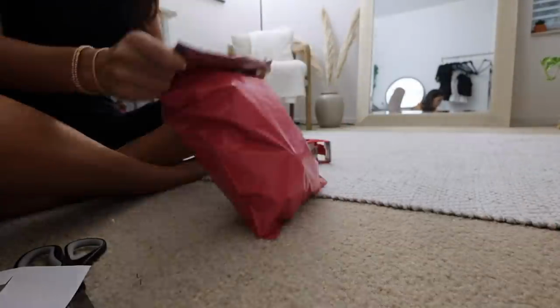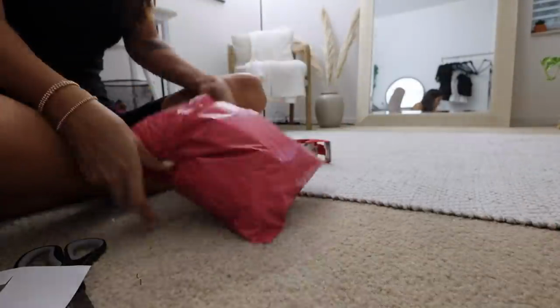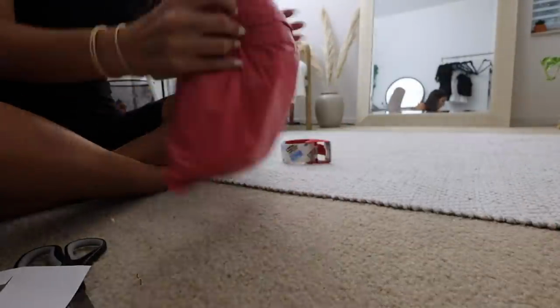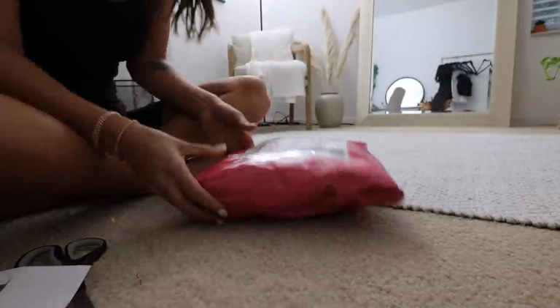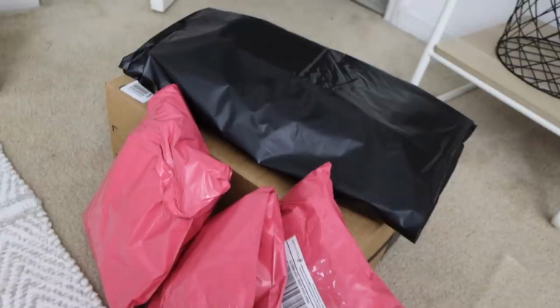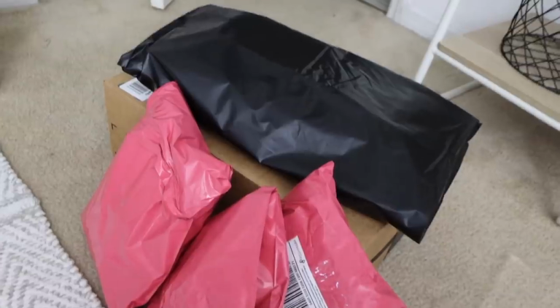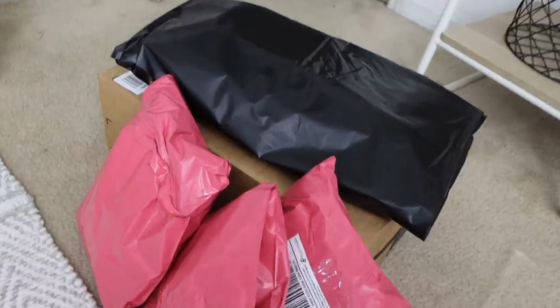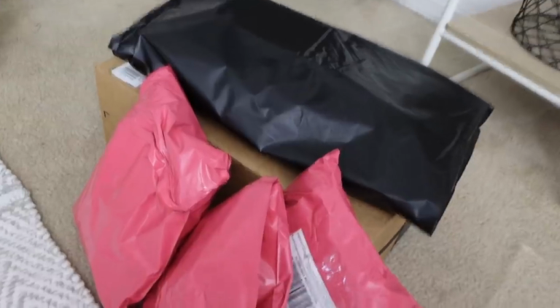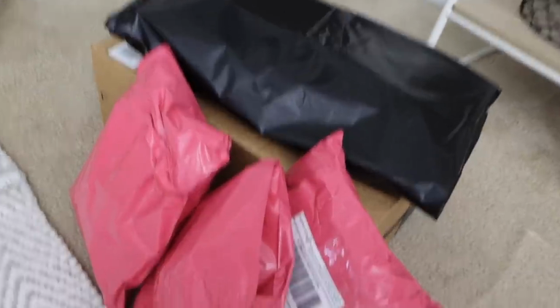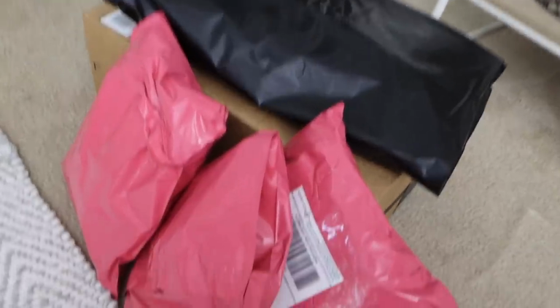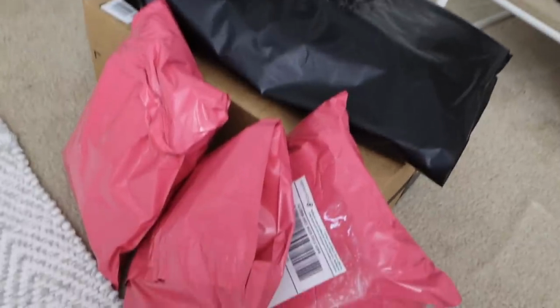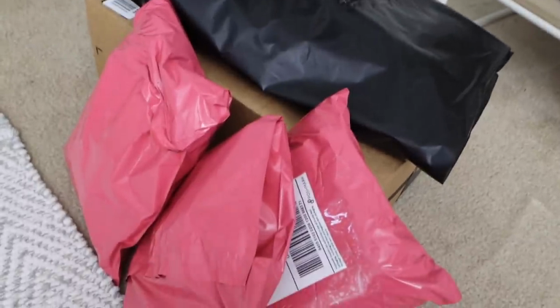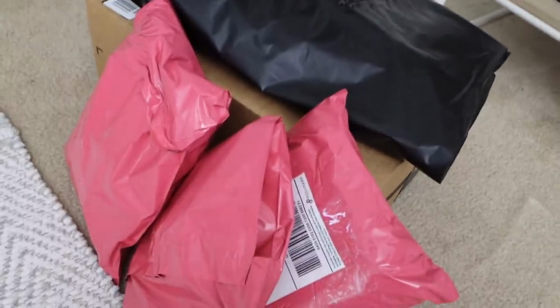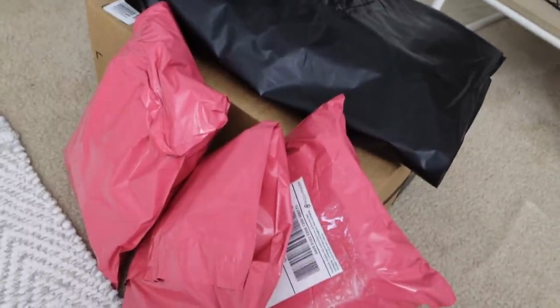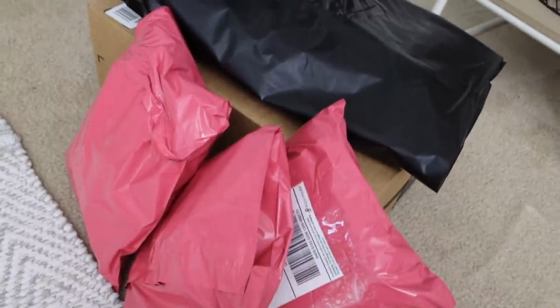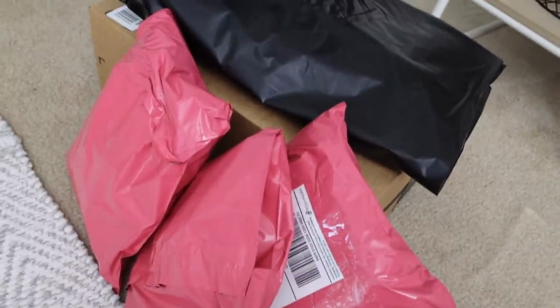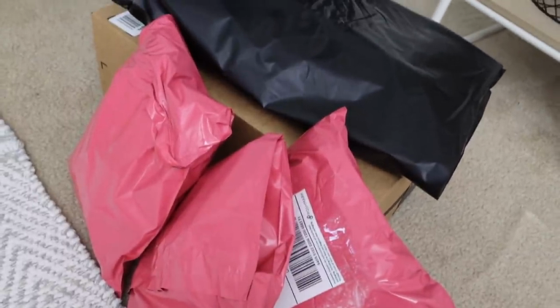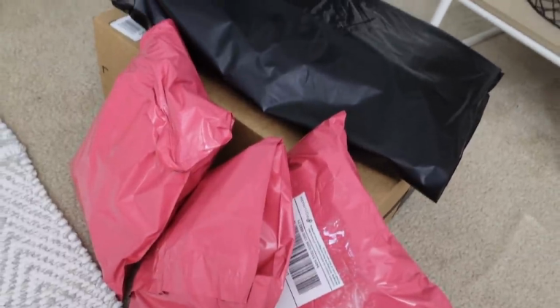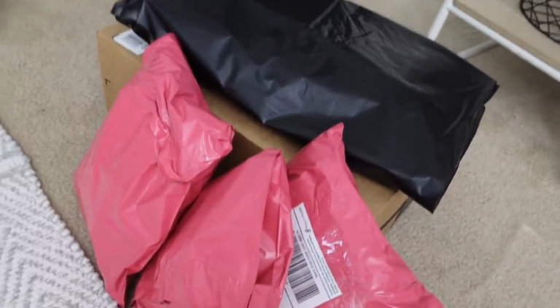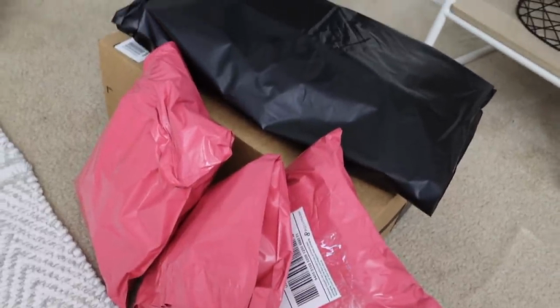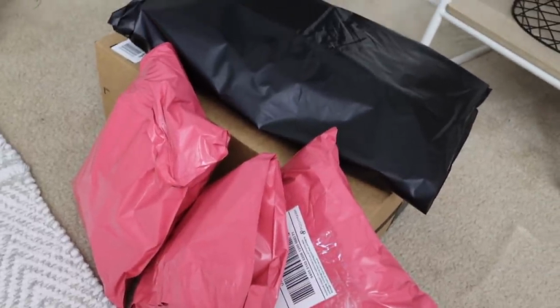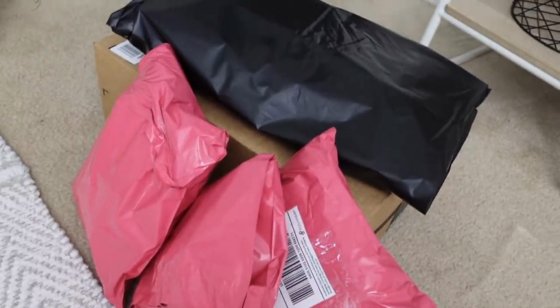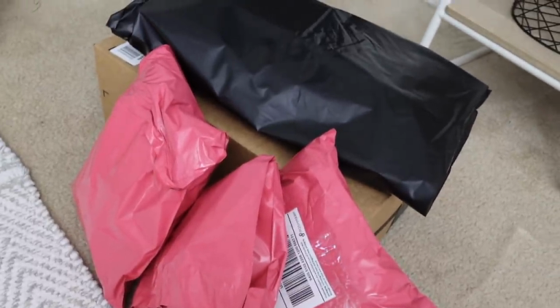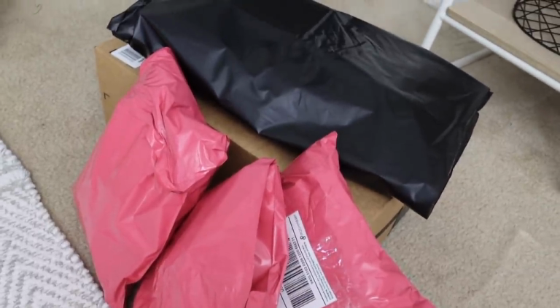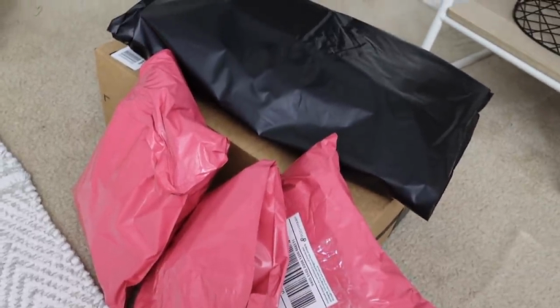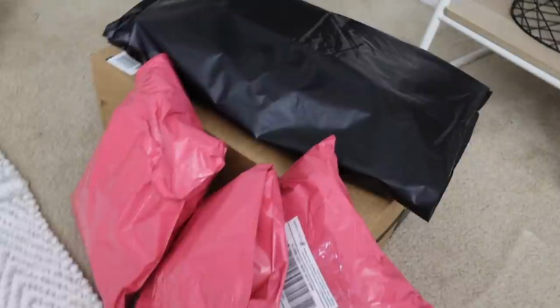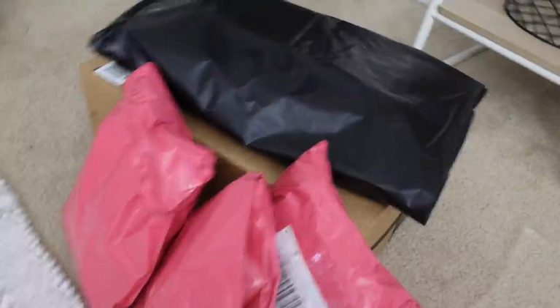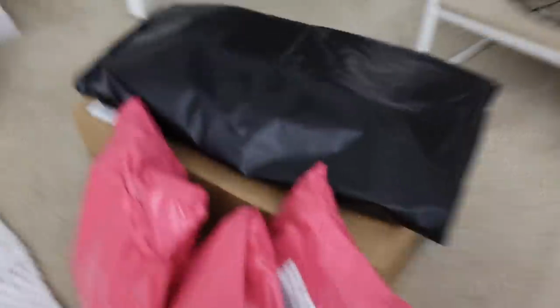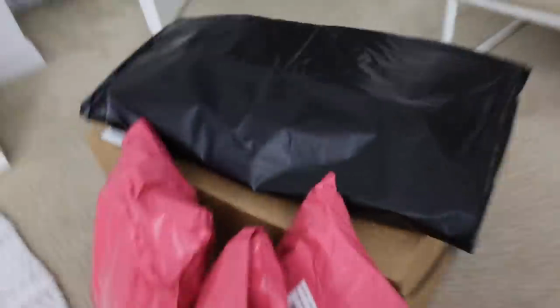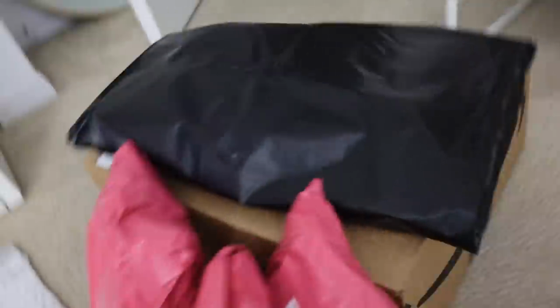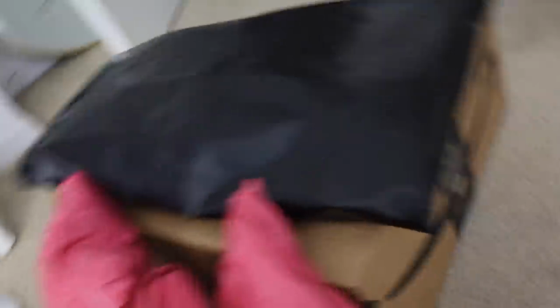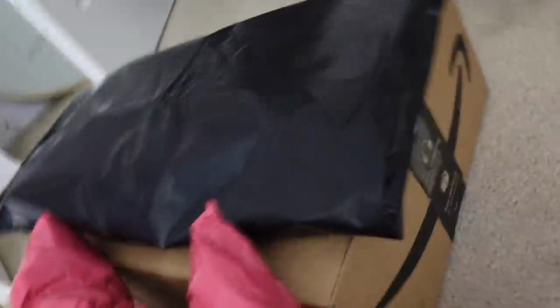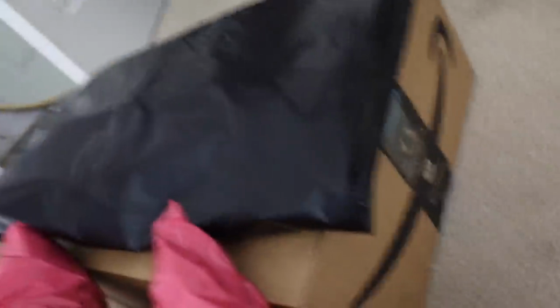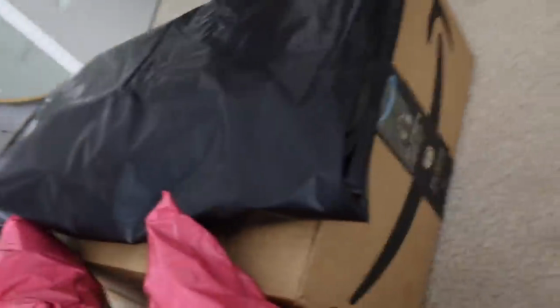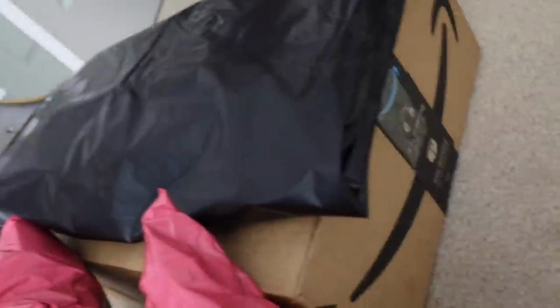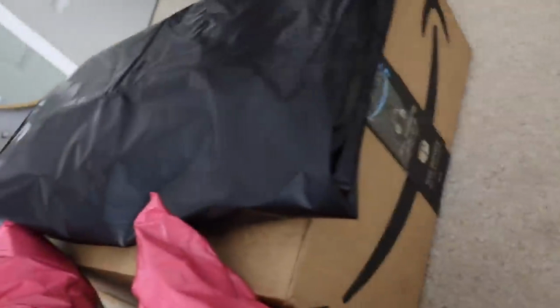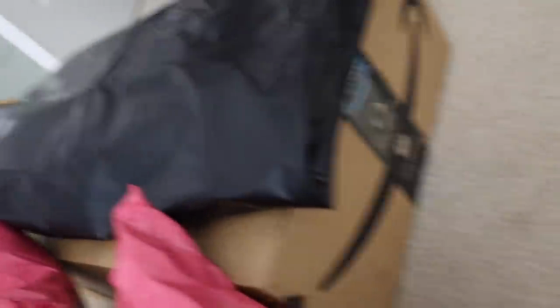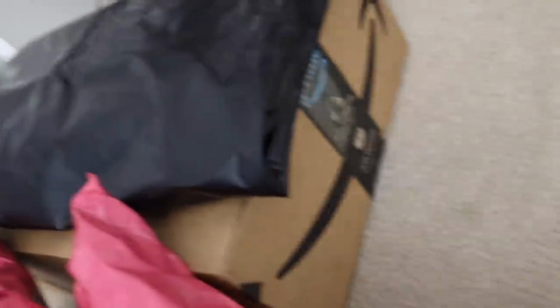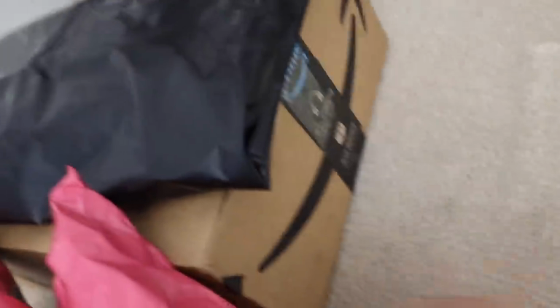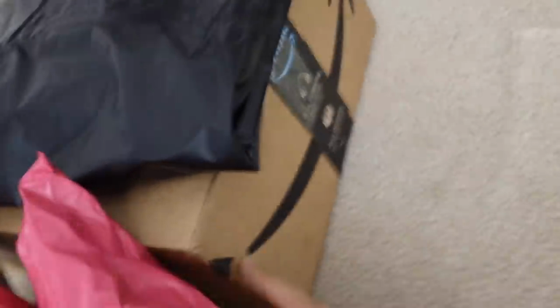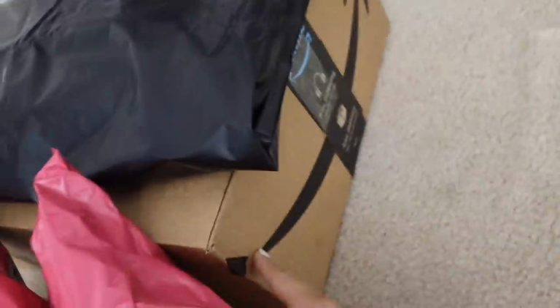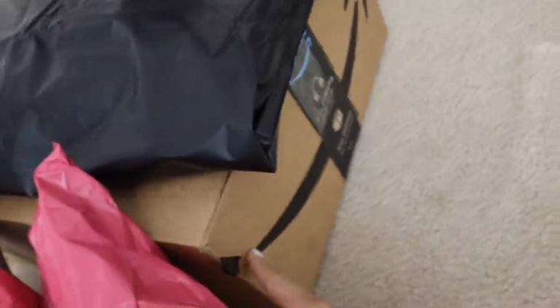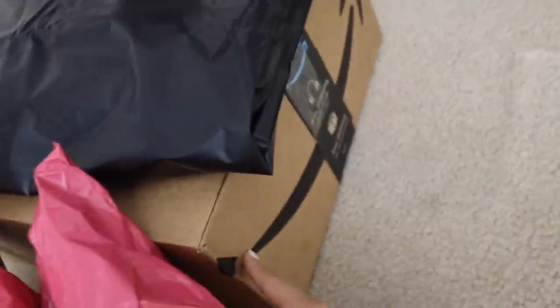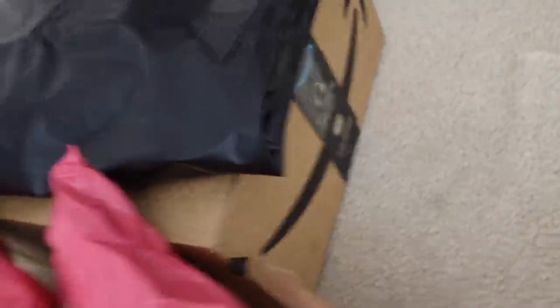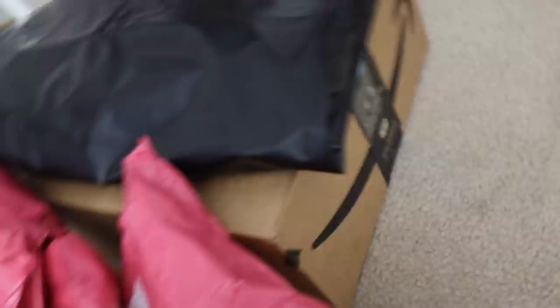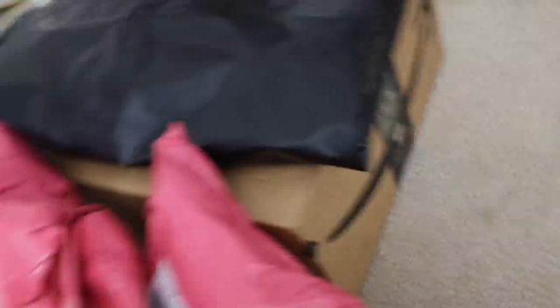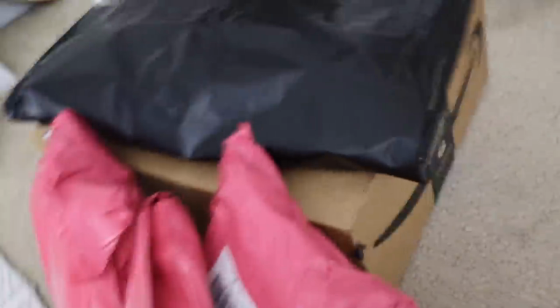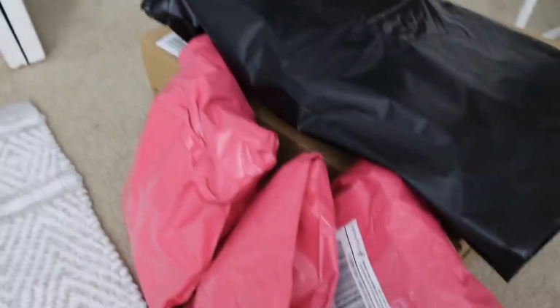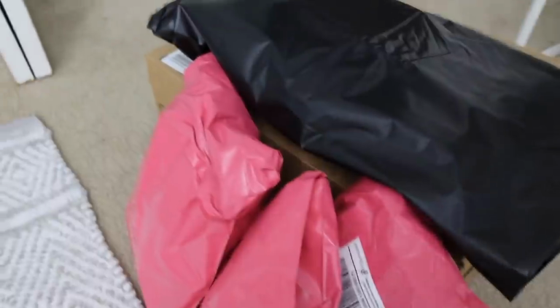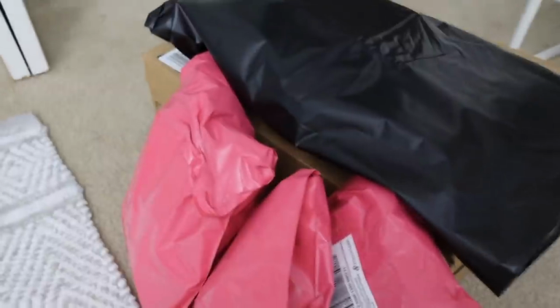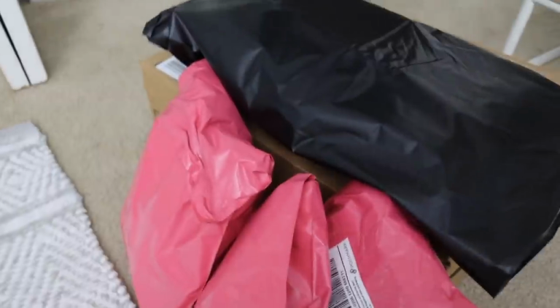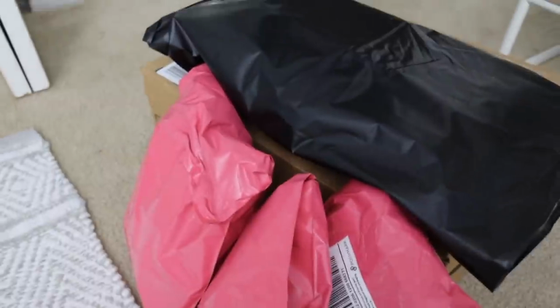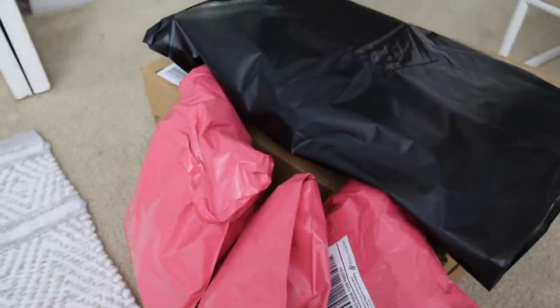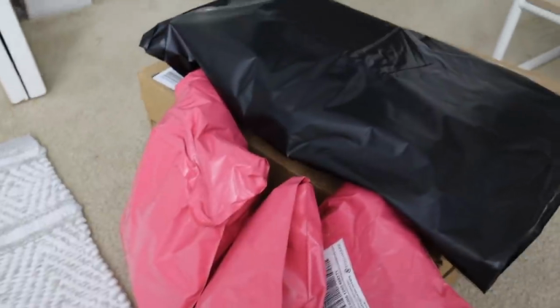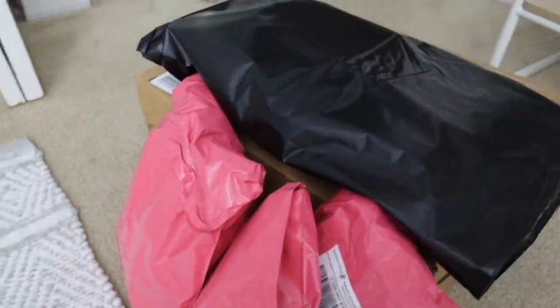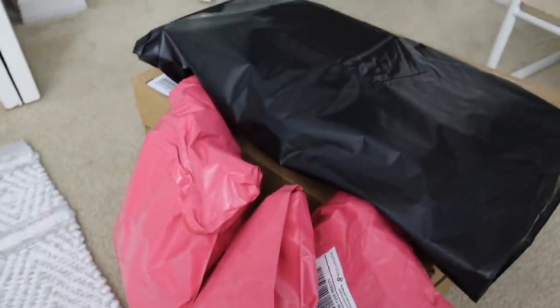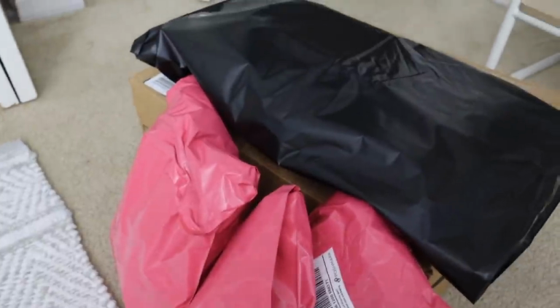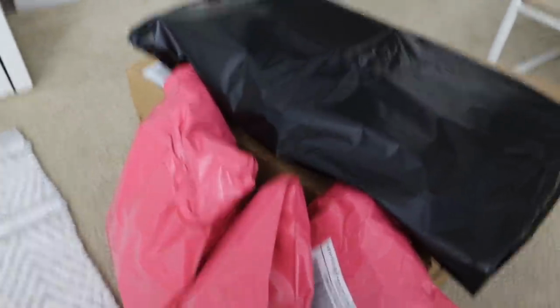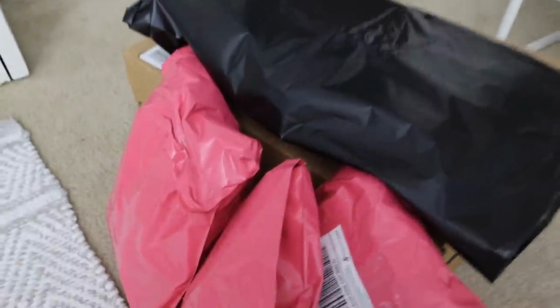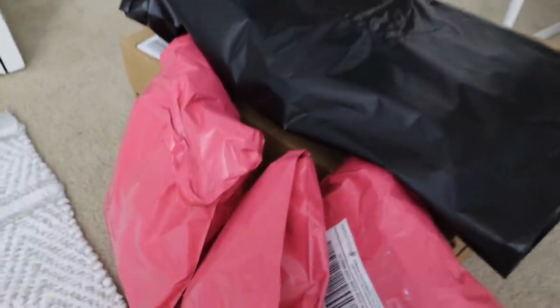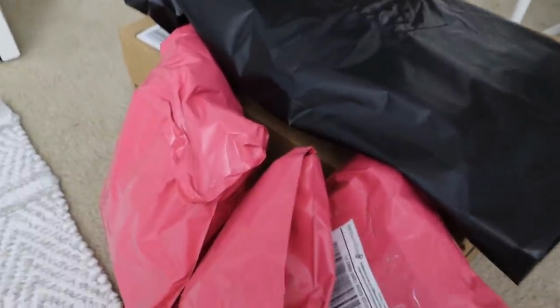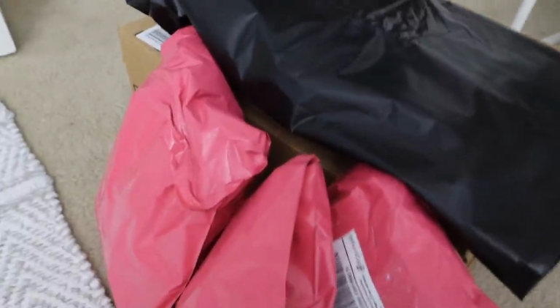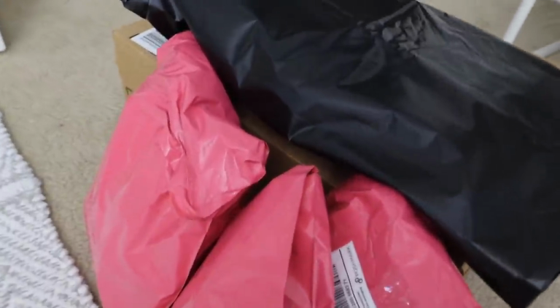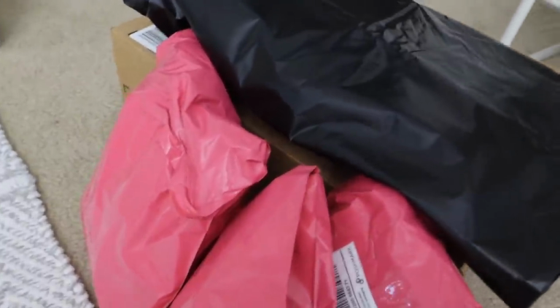I got my Poshmark orders all packaged up and decided to repurpose an Amazon box. Now I'm going to work on Sunbunny orders.